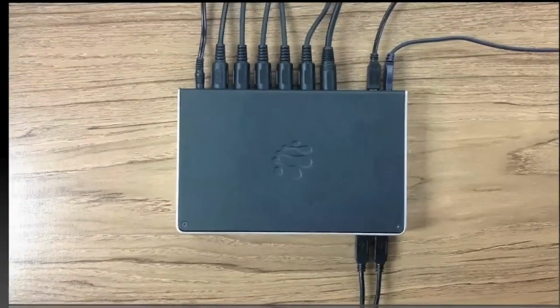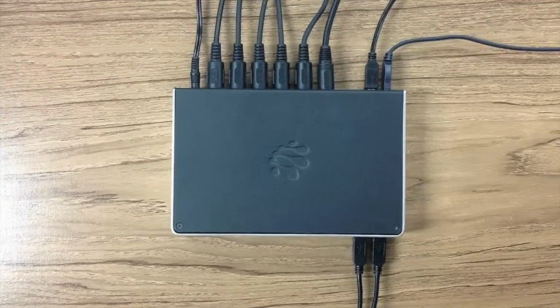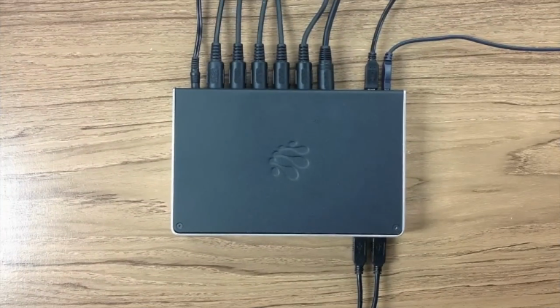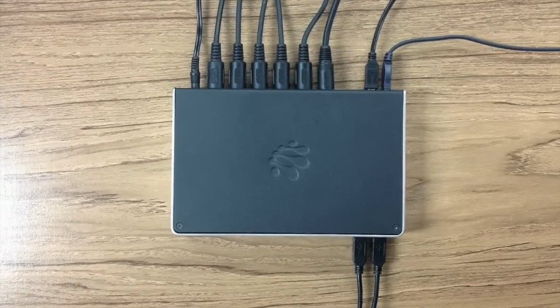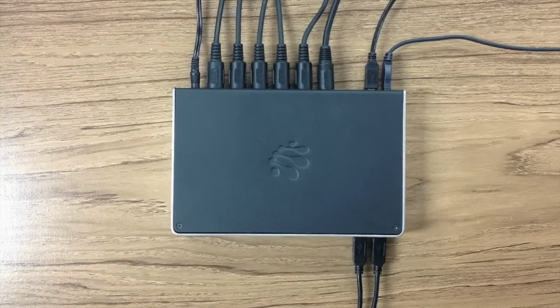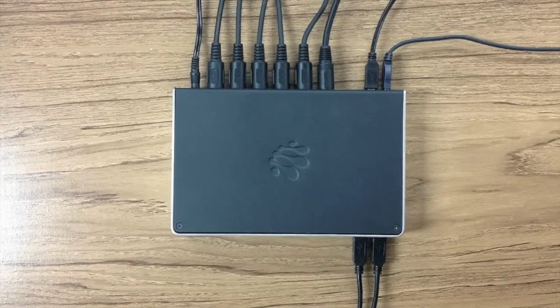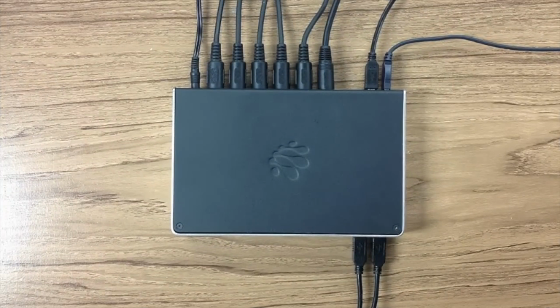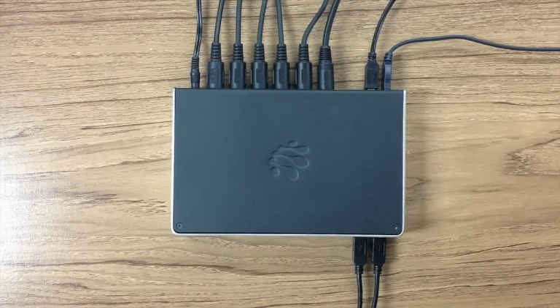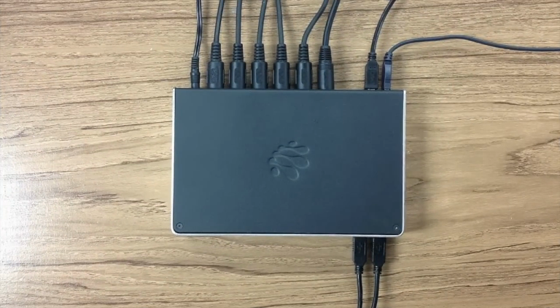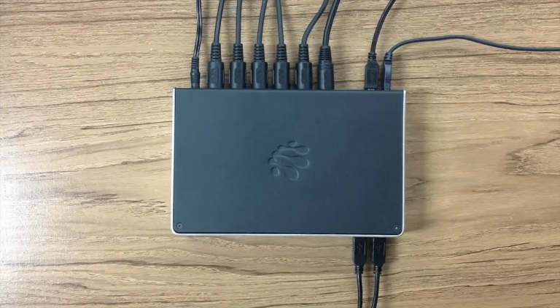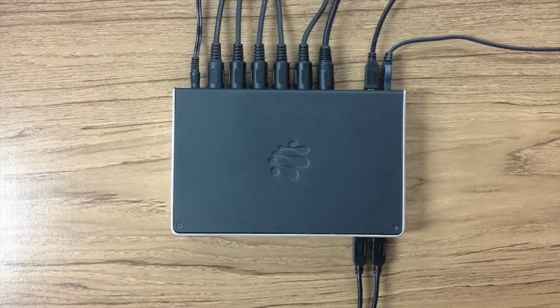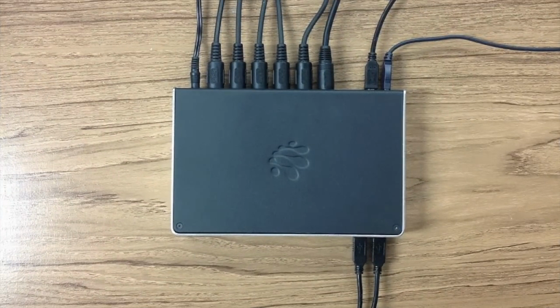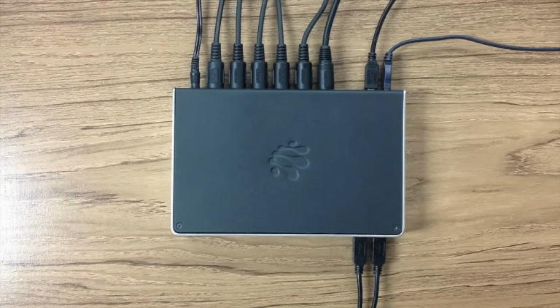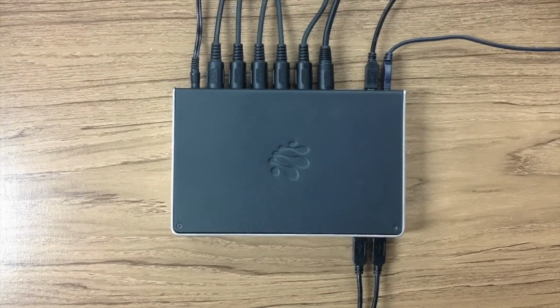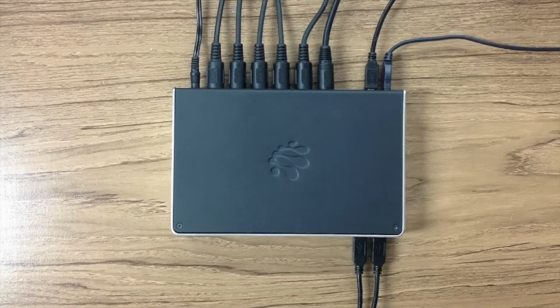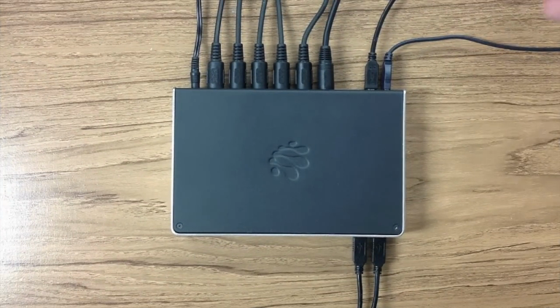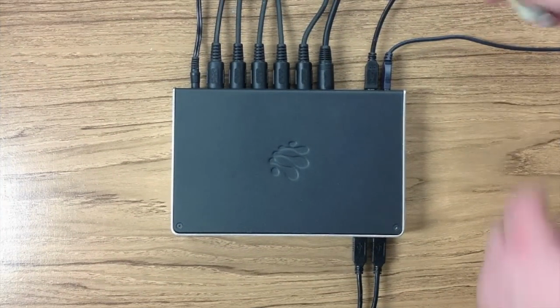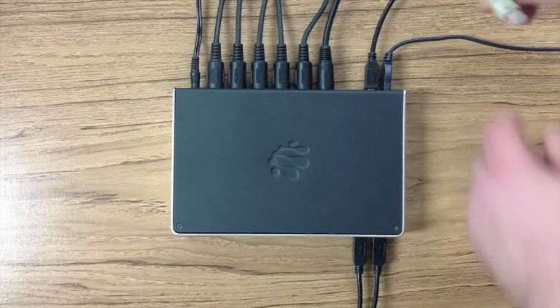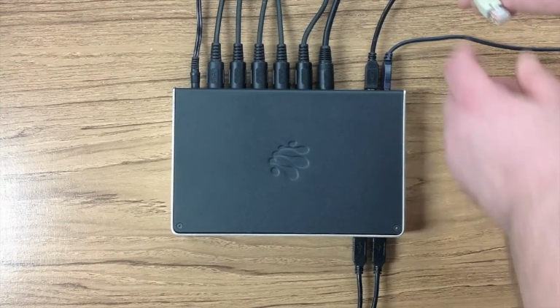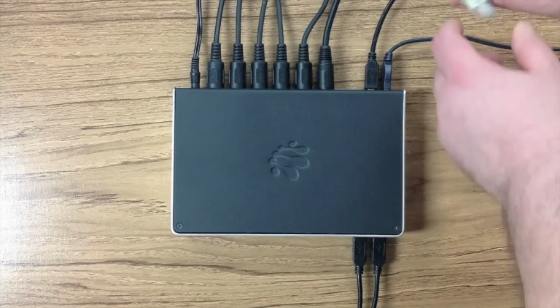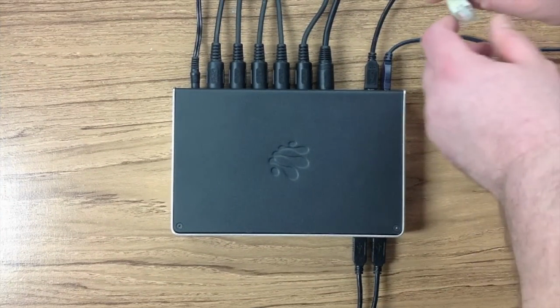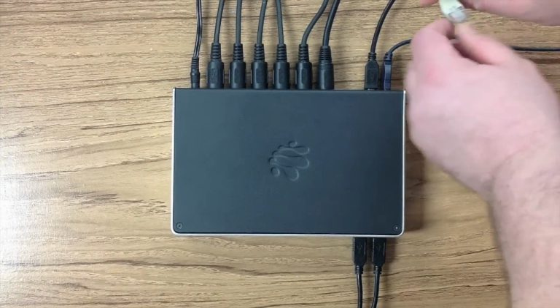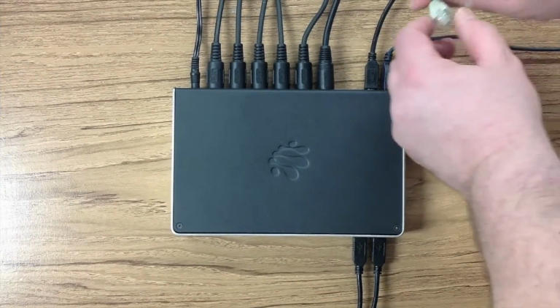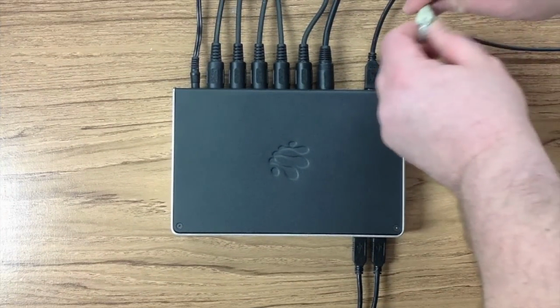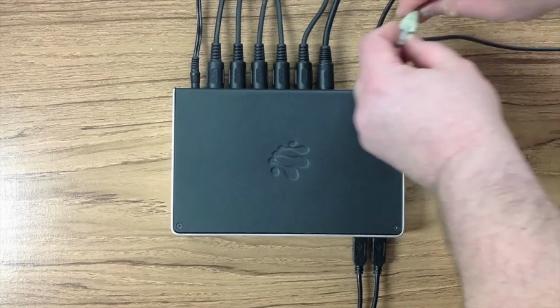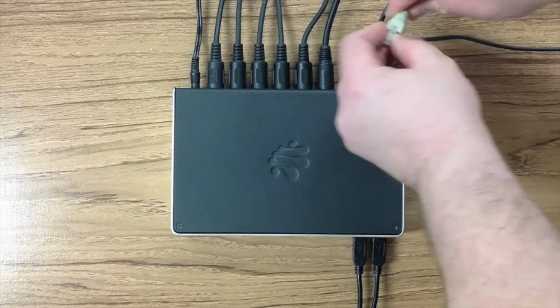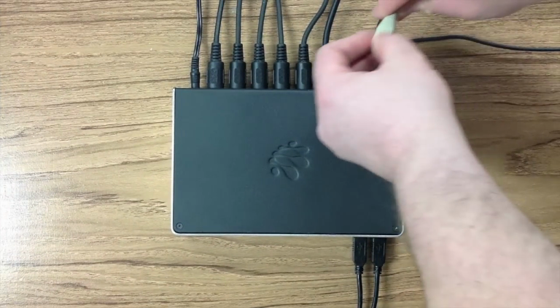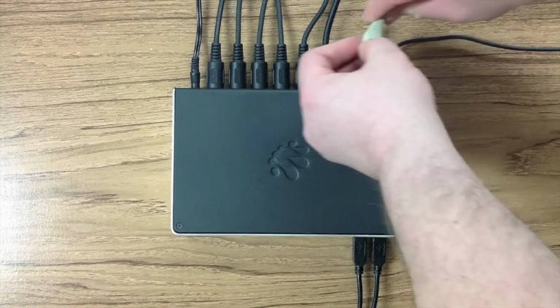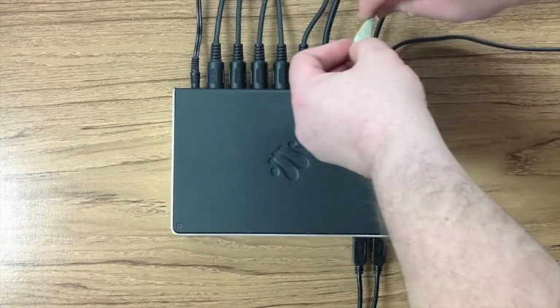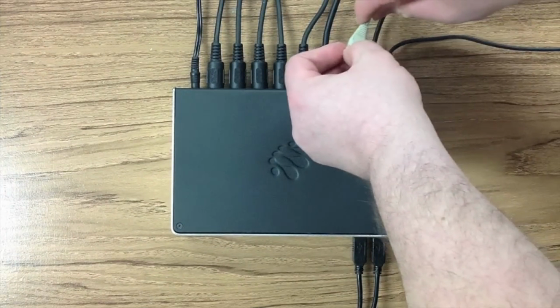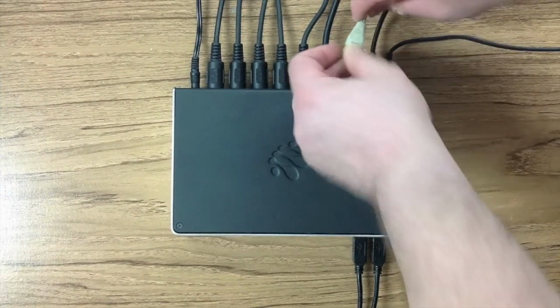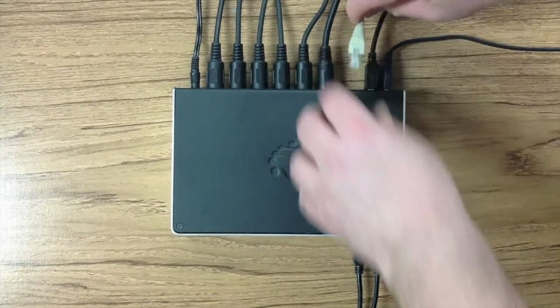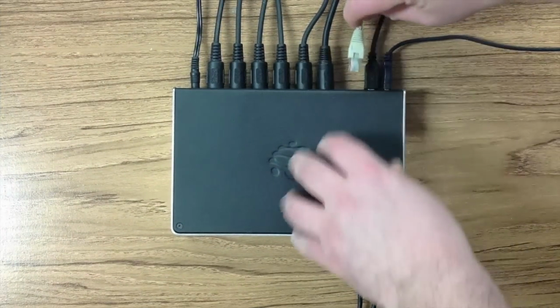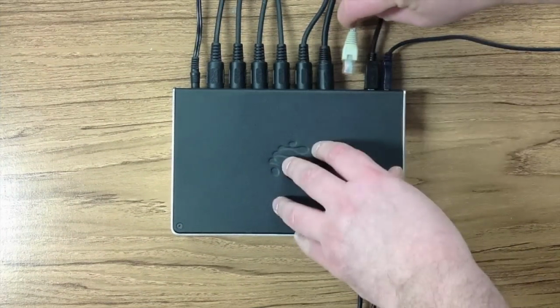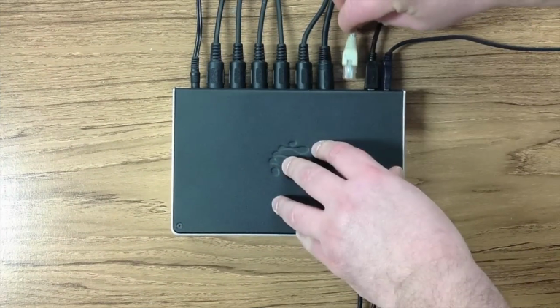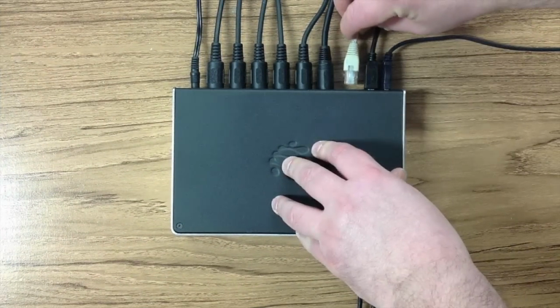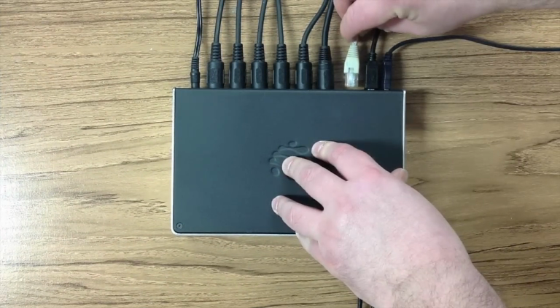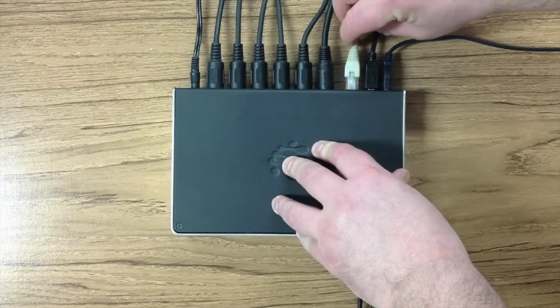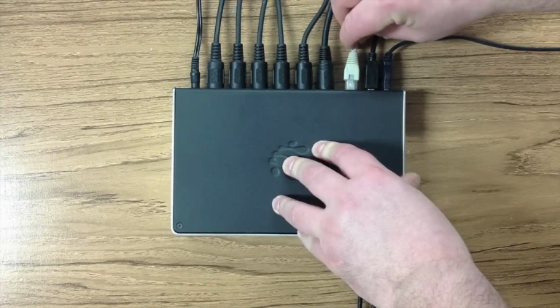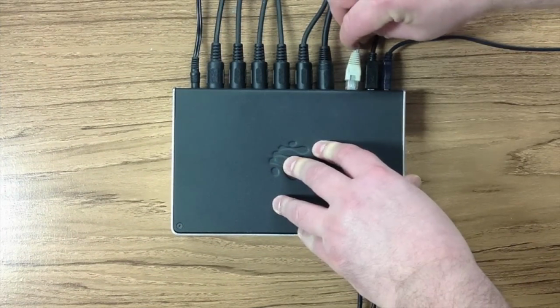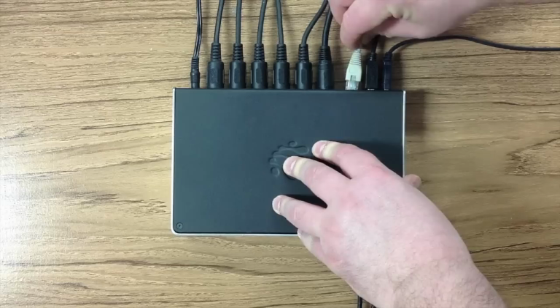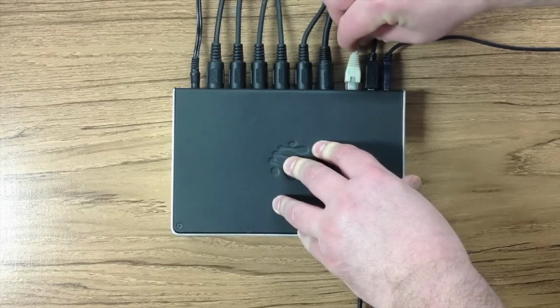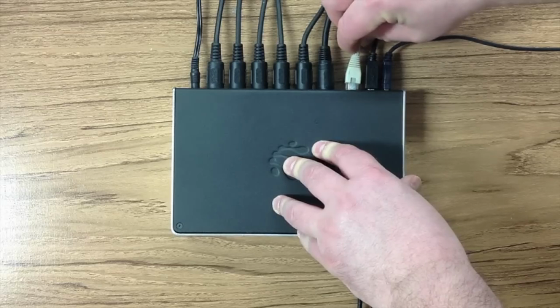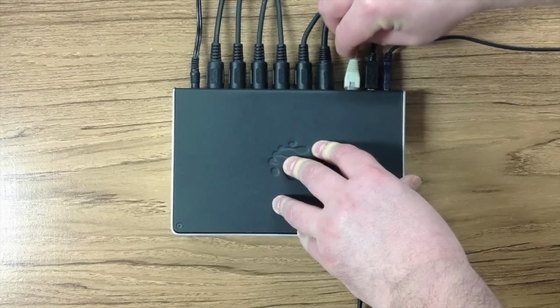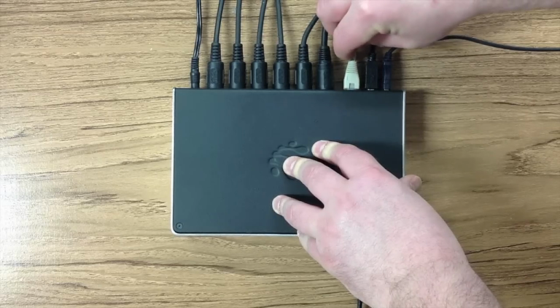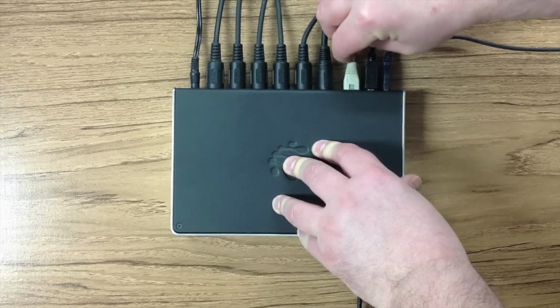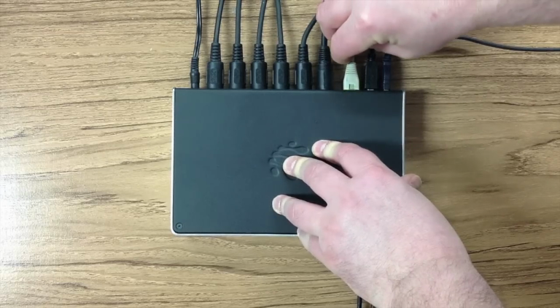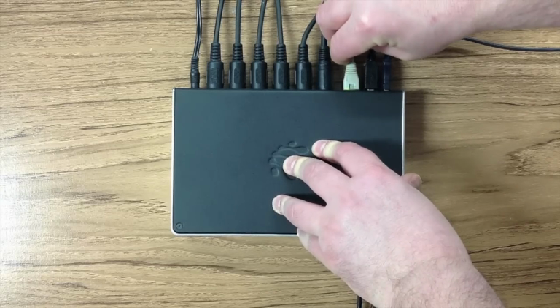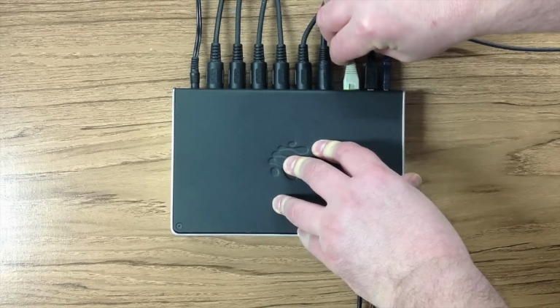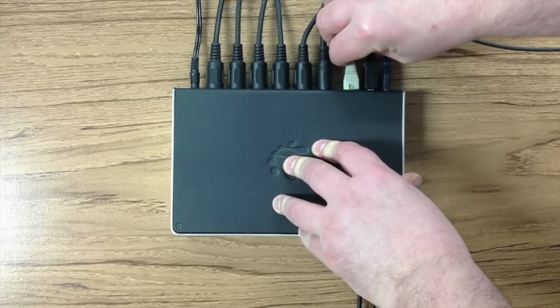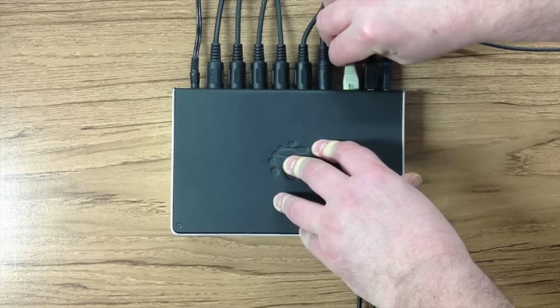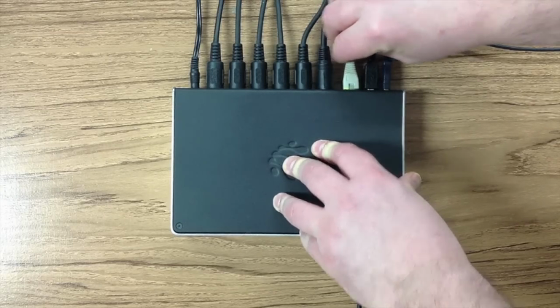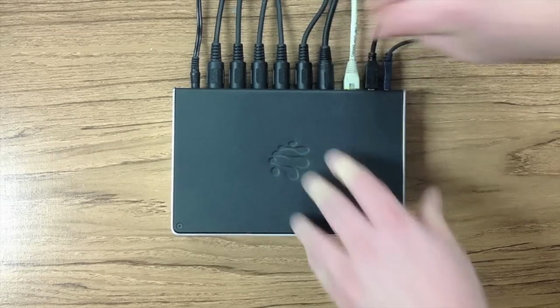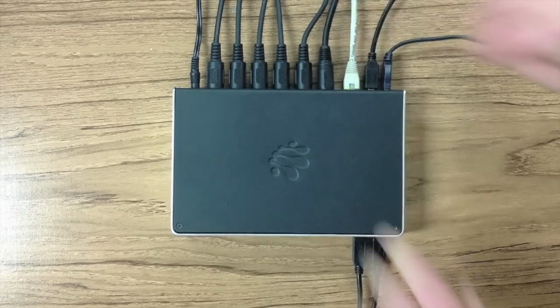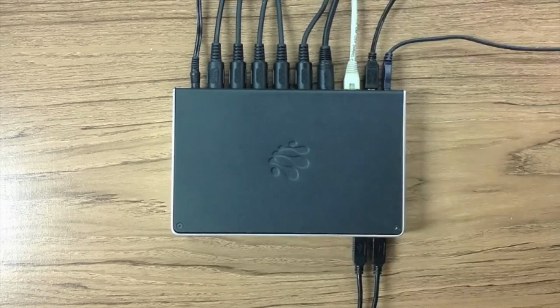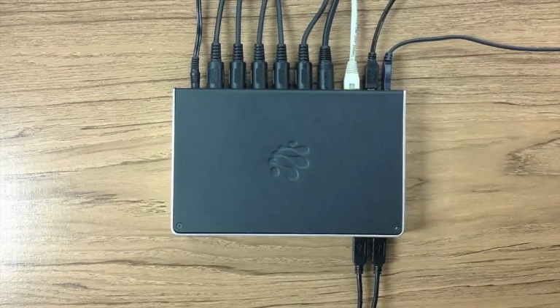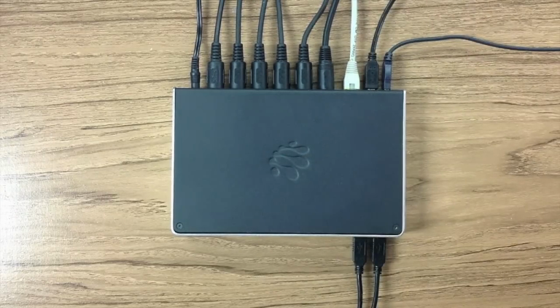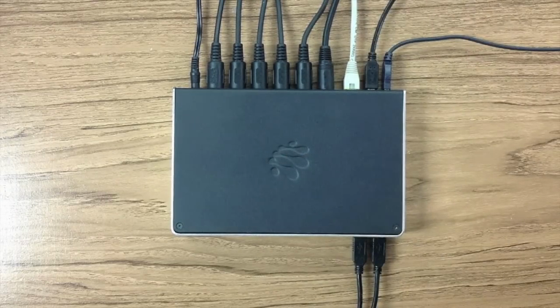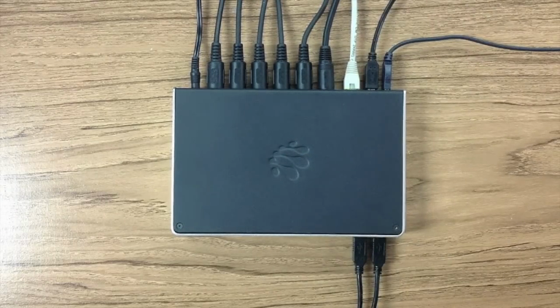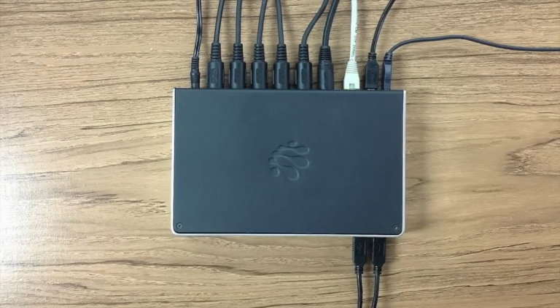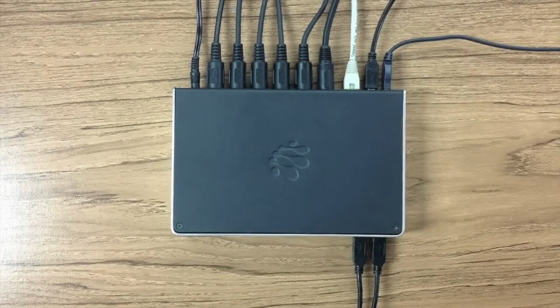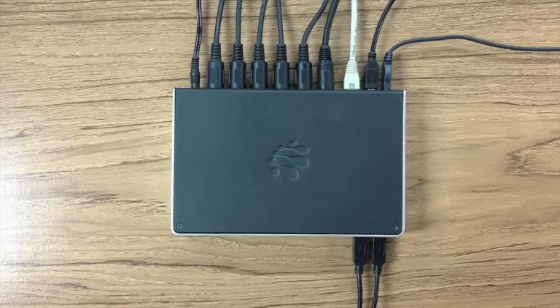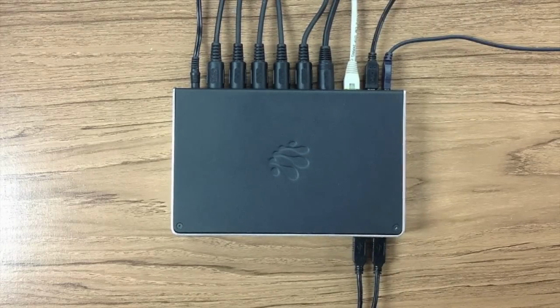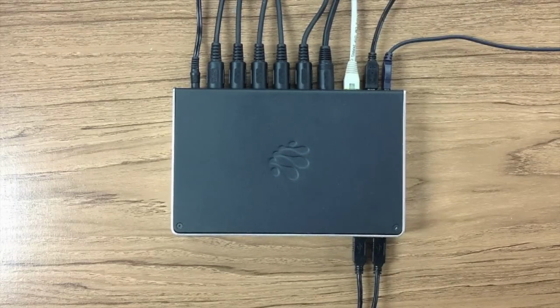To use RTP MIDI, plug in a network cable connected to a wireless hub or router to the back of the device.